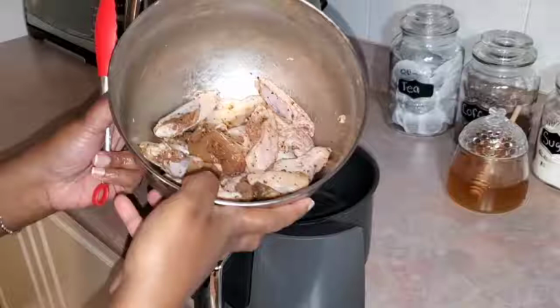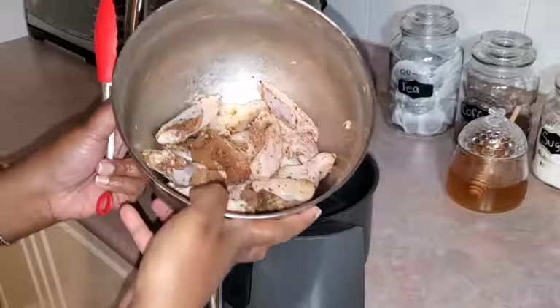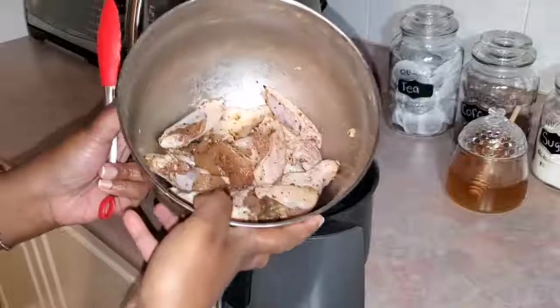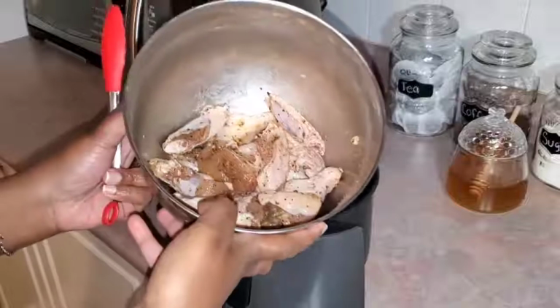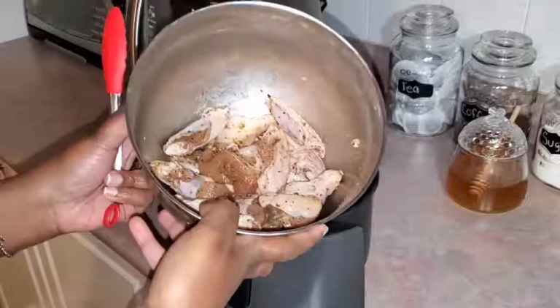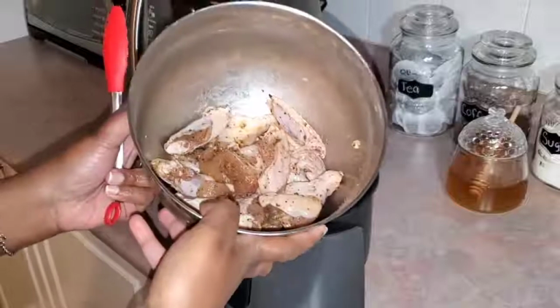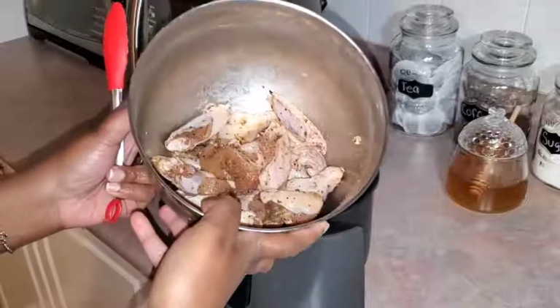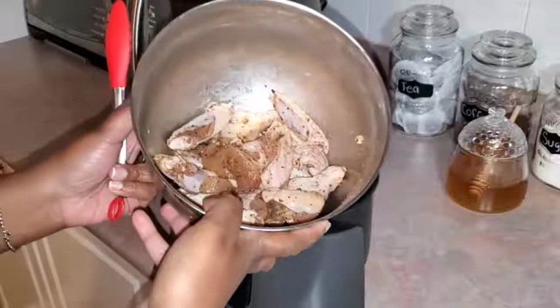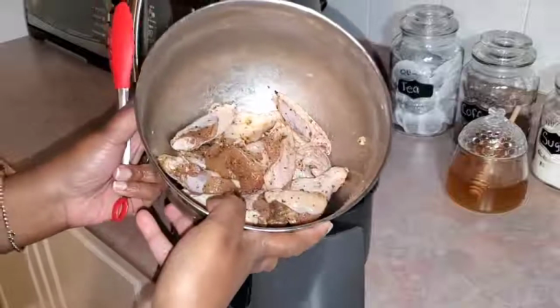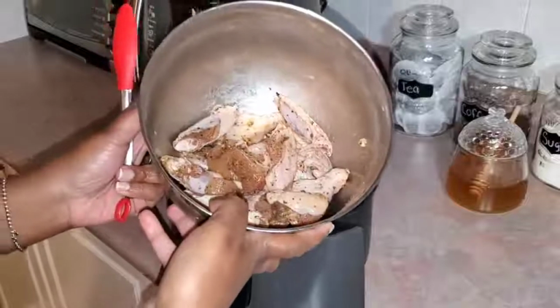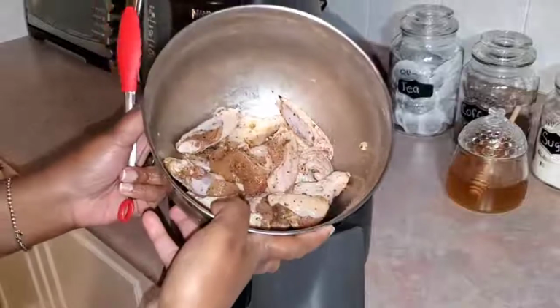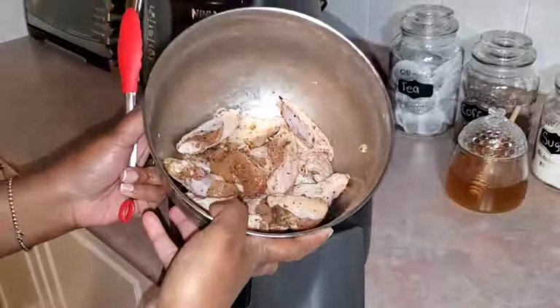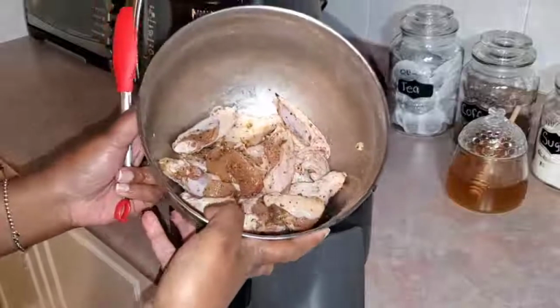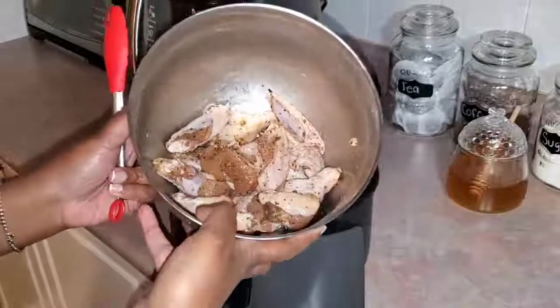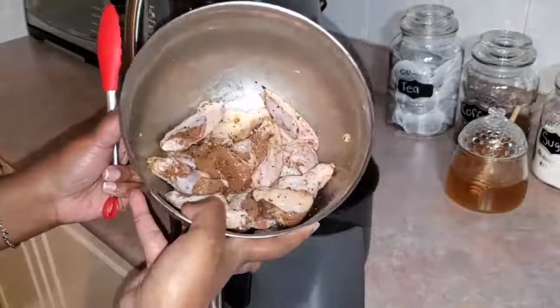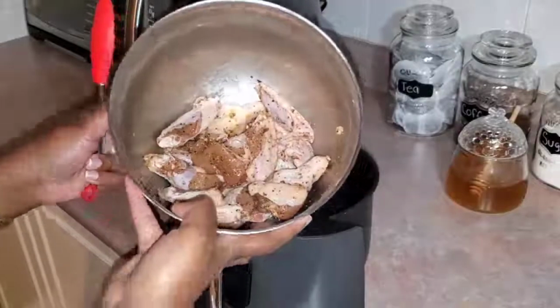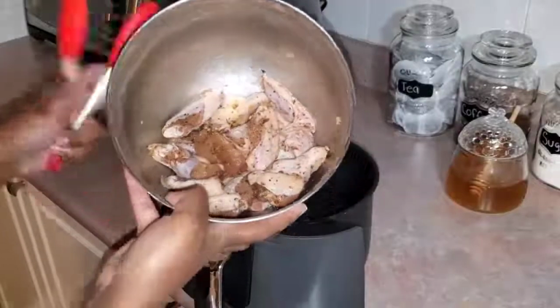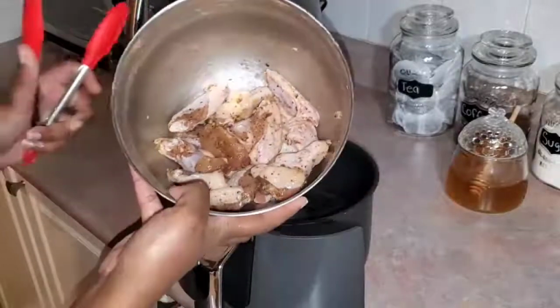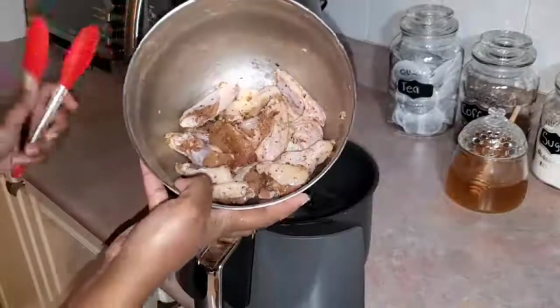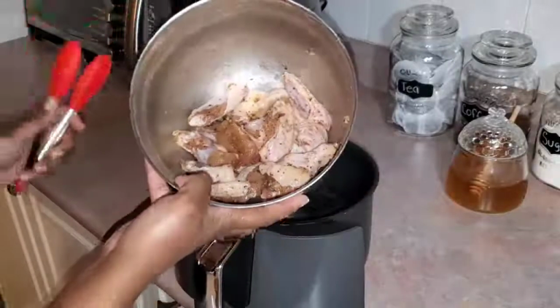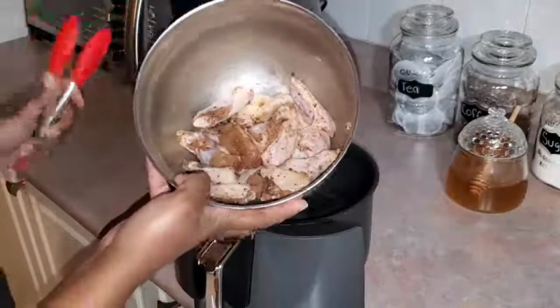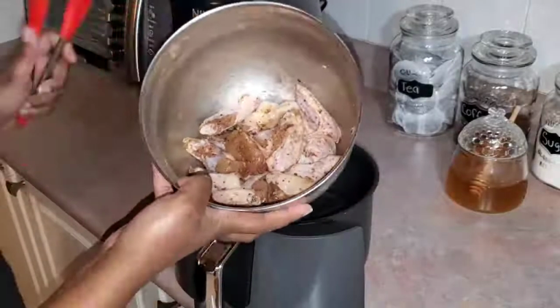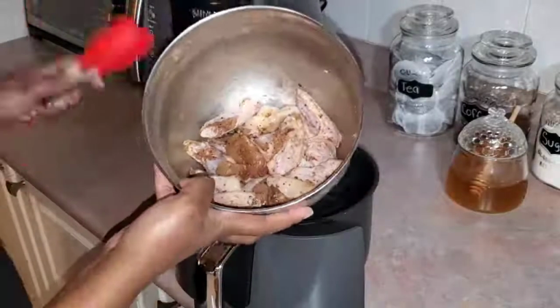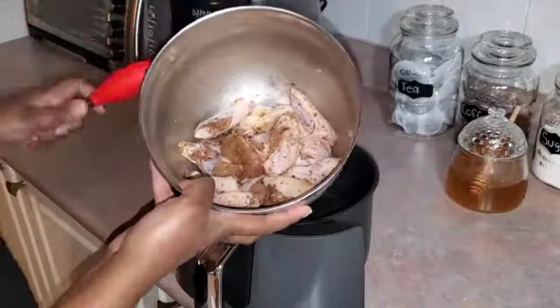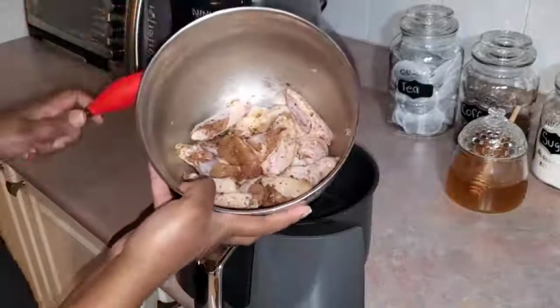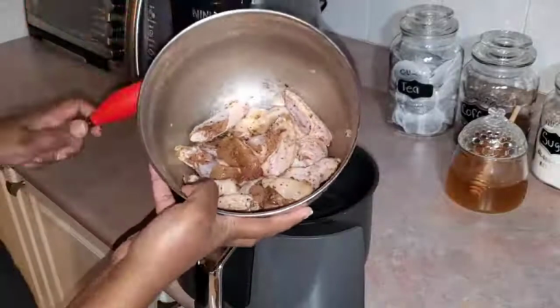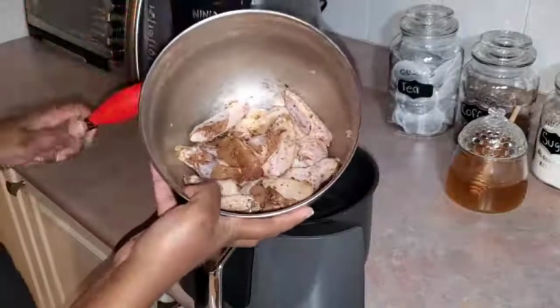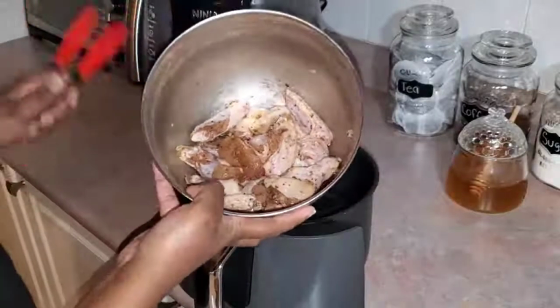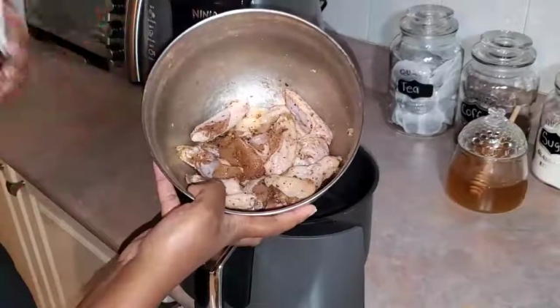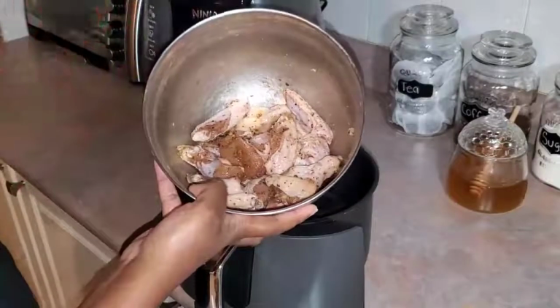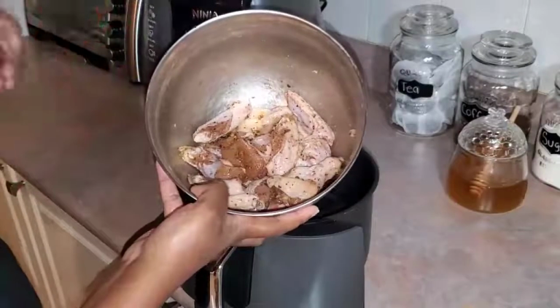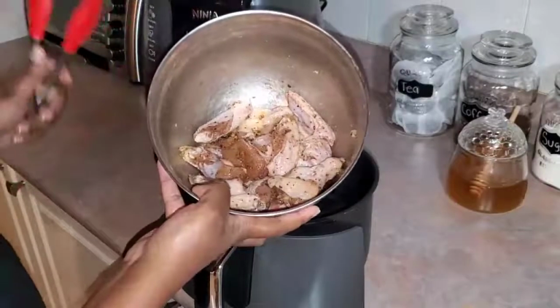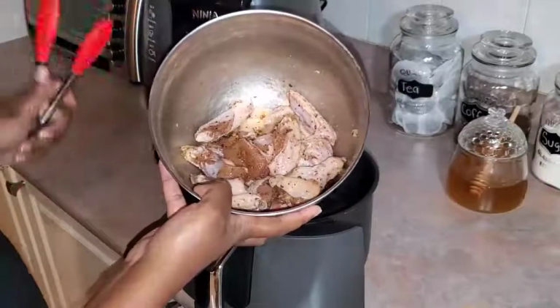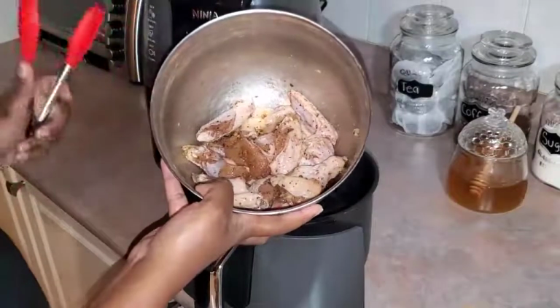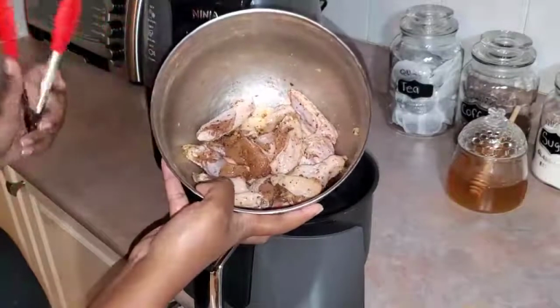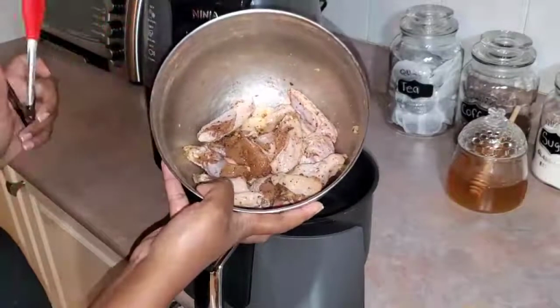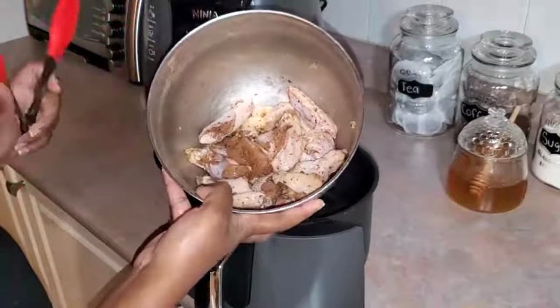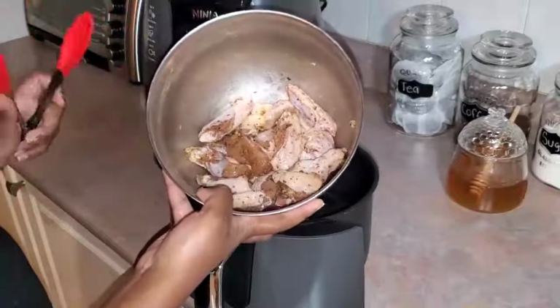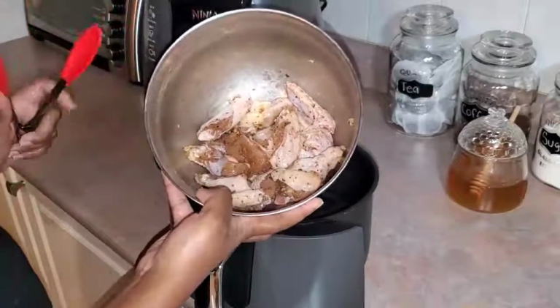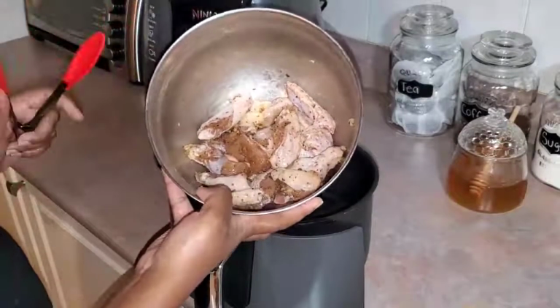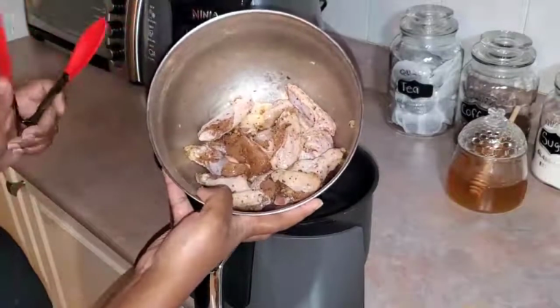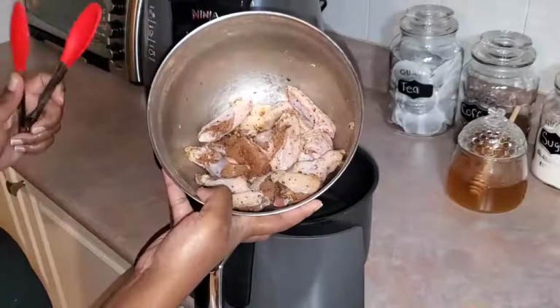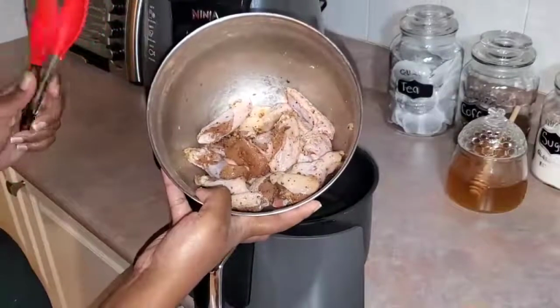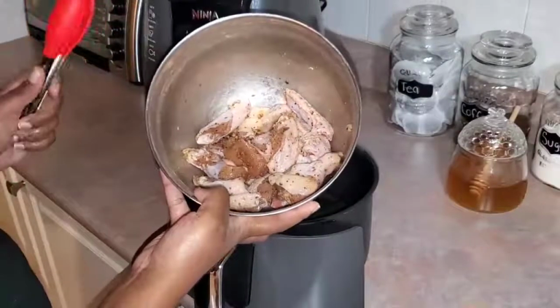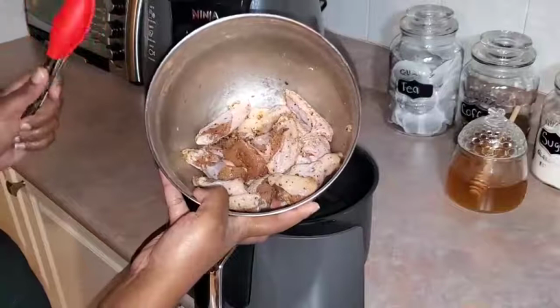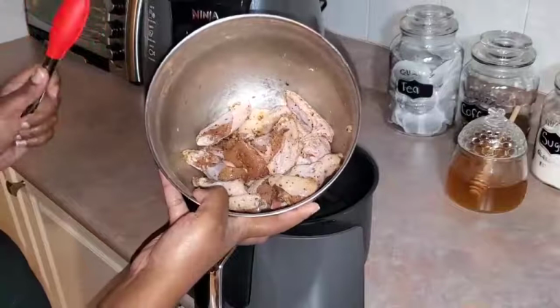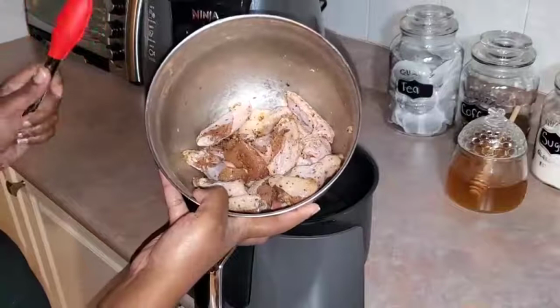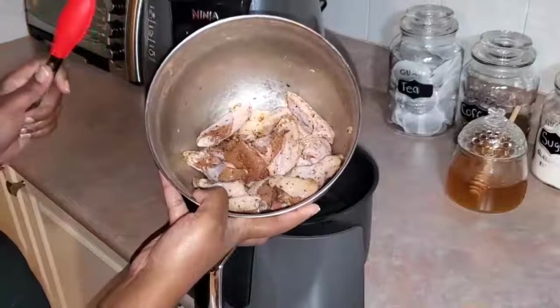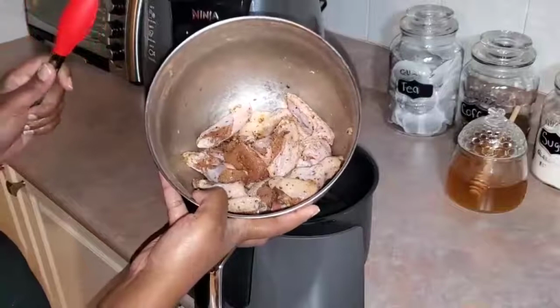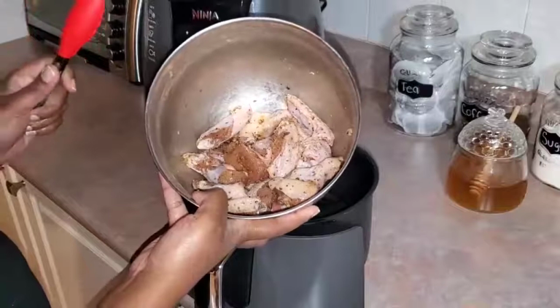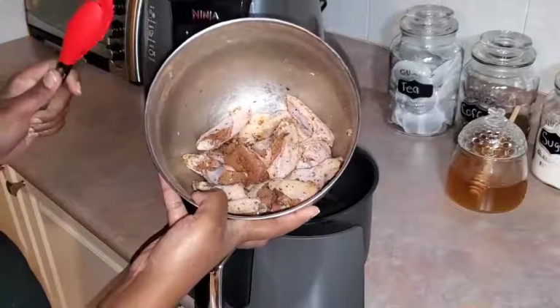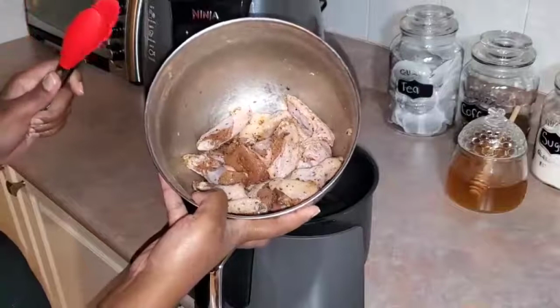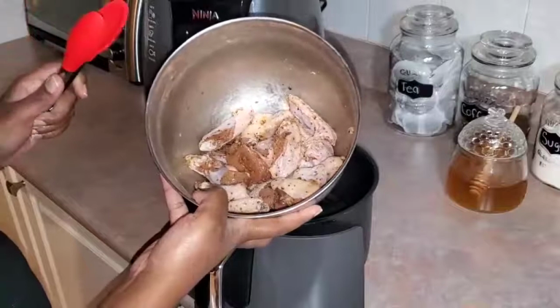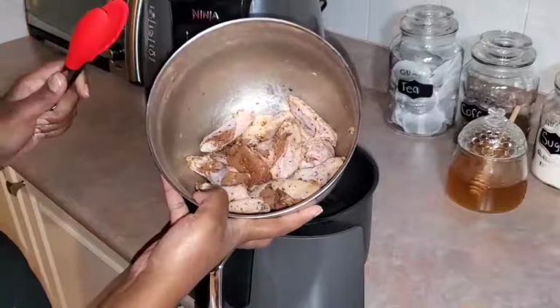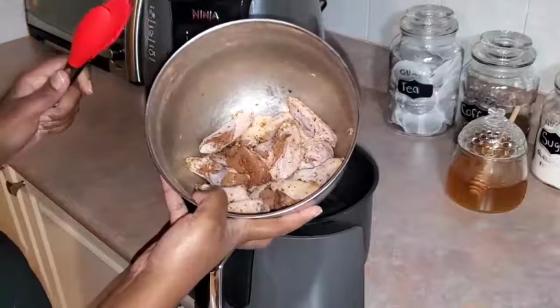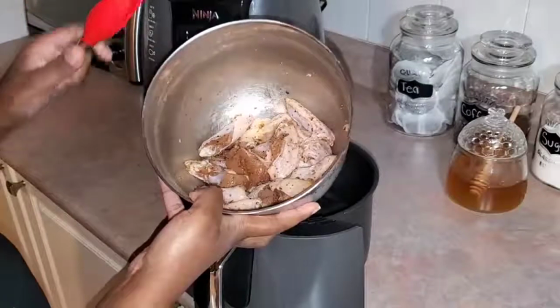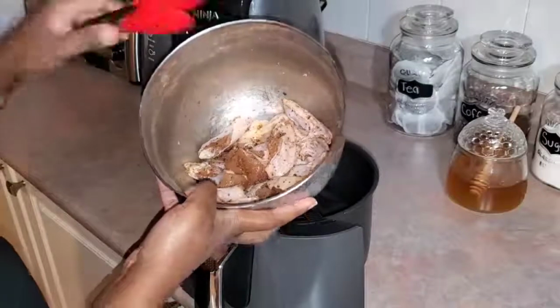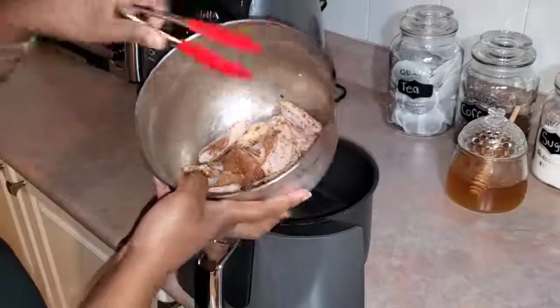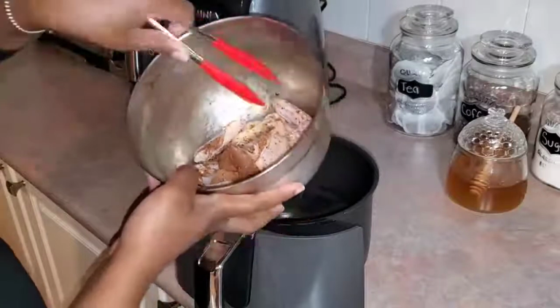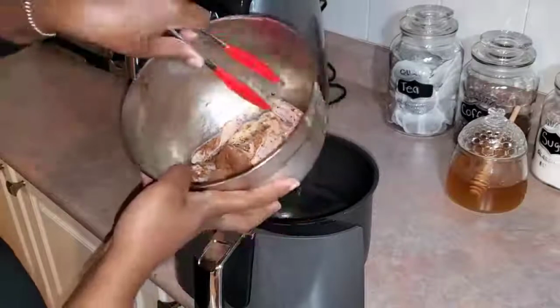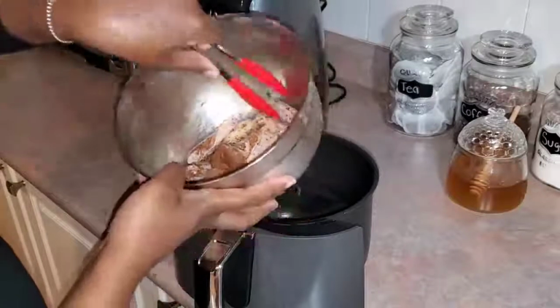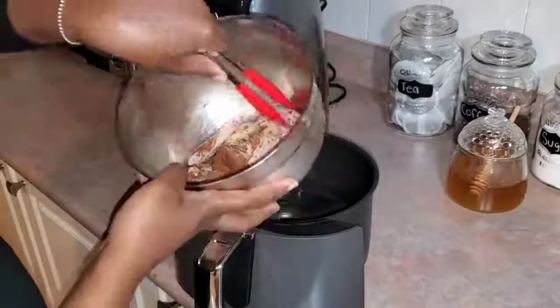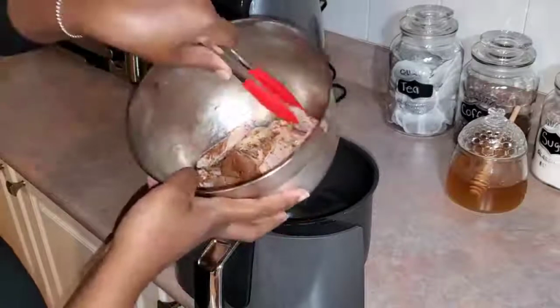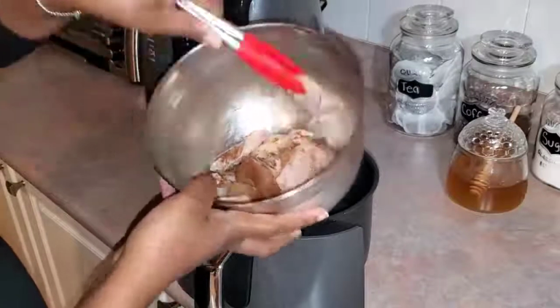Hi guys, welcome back to my channel. Today we're making garlic parmesan chicken wings.